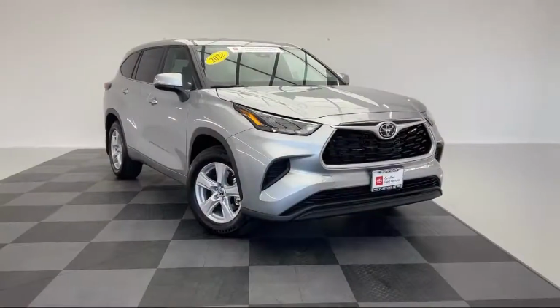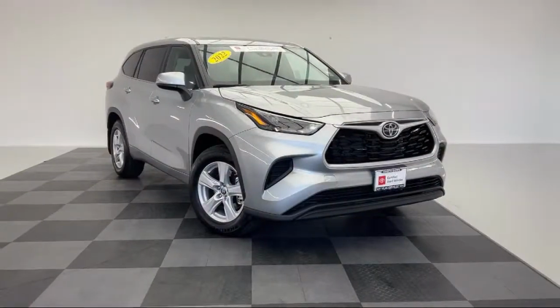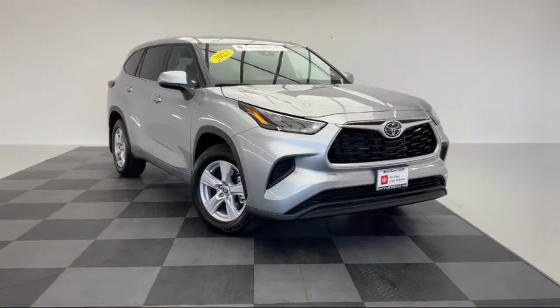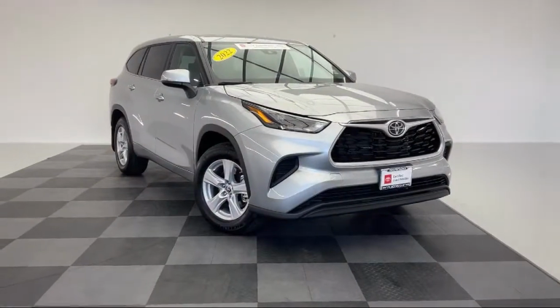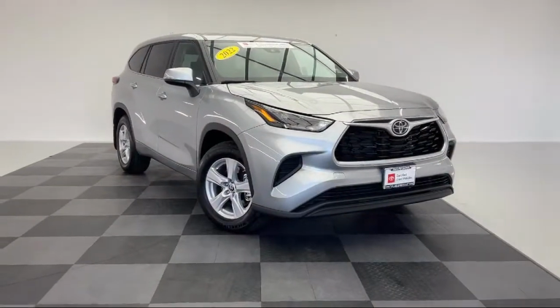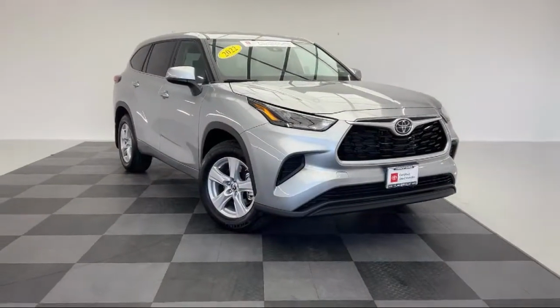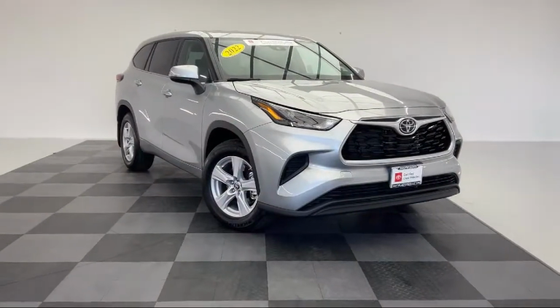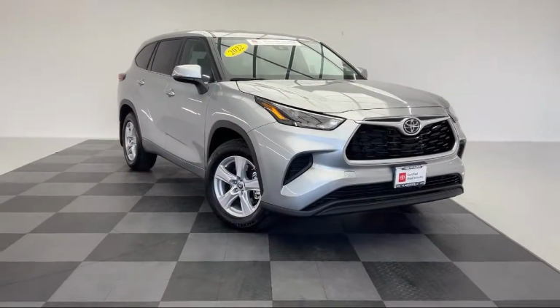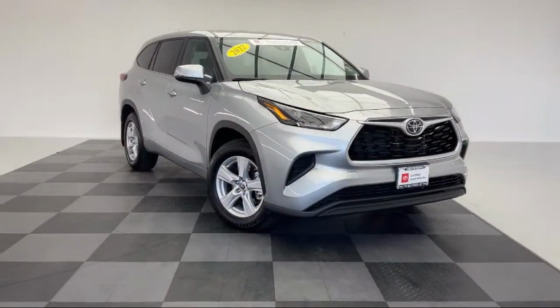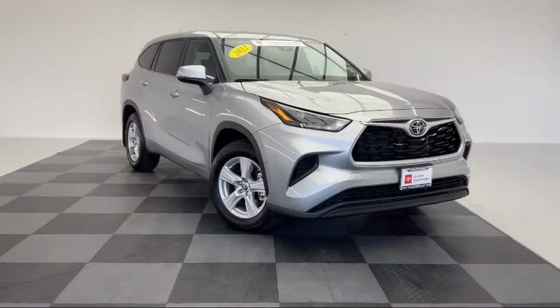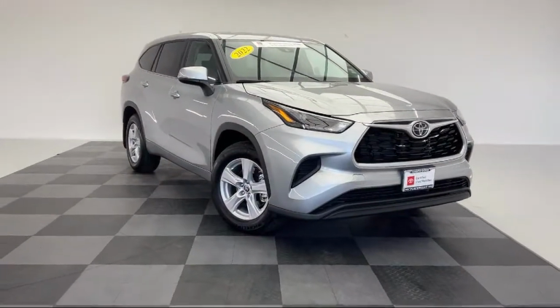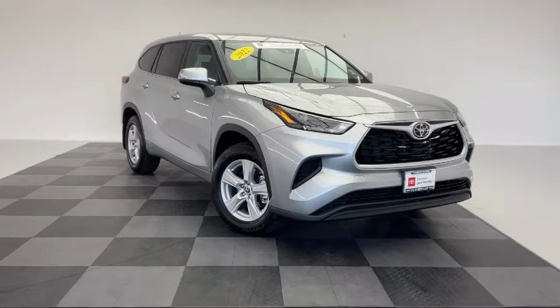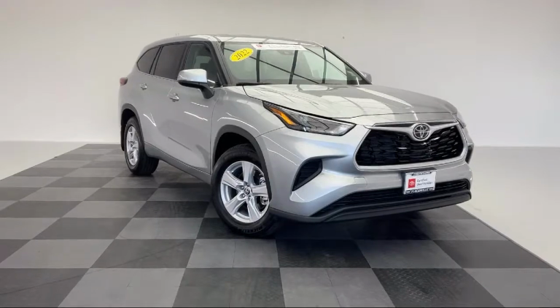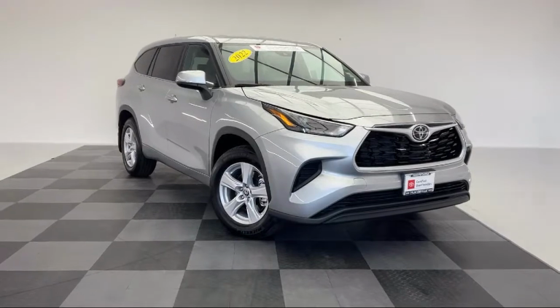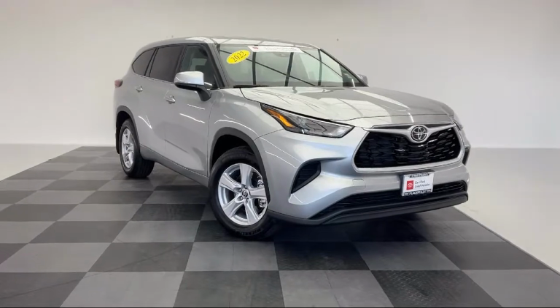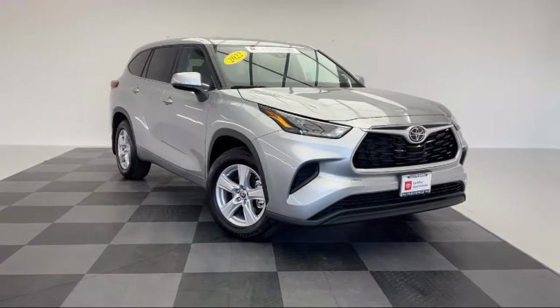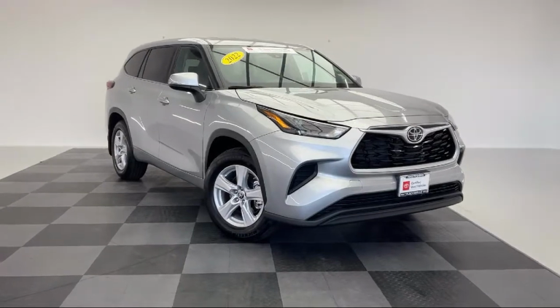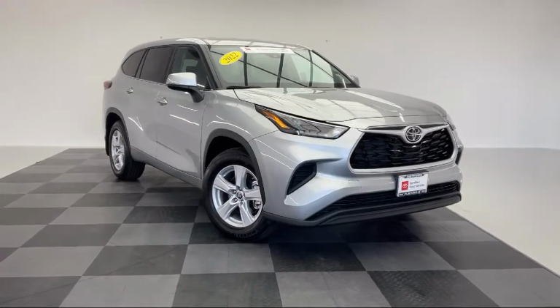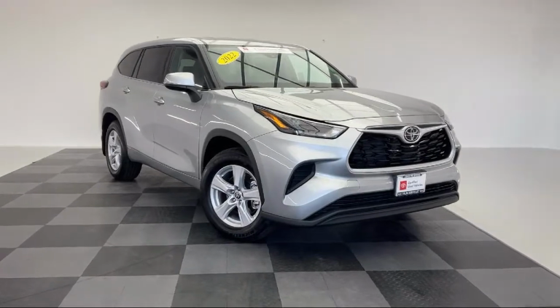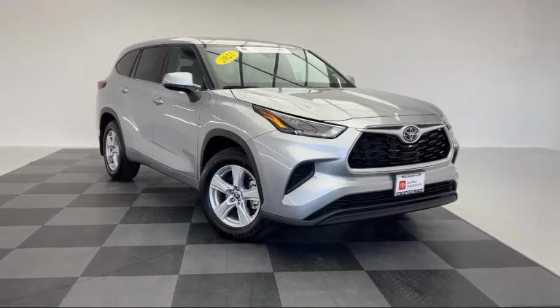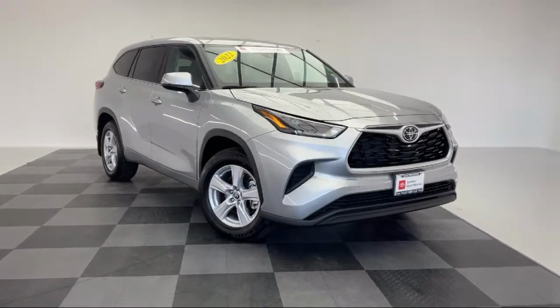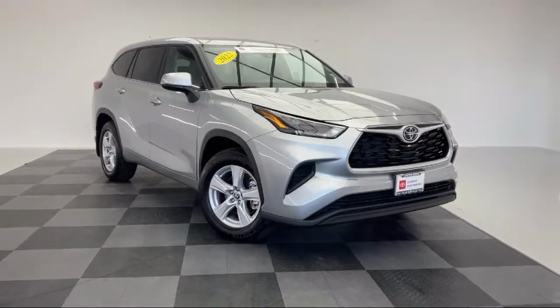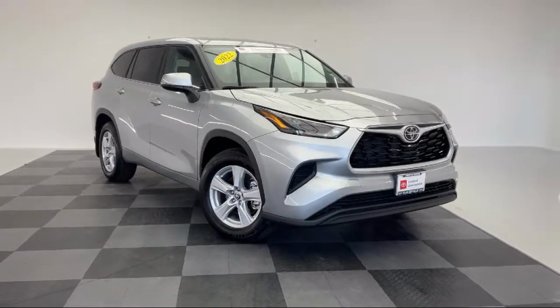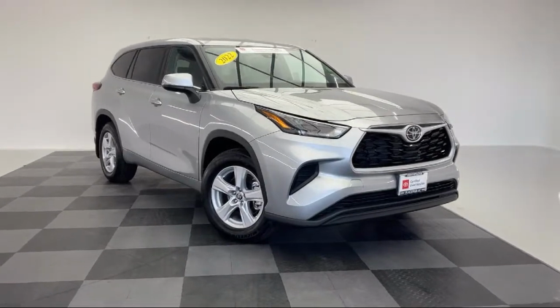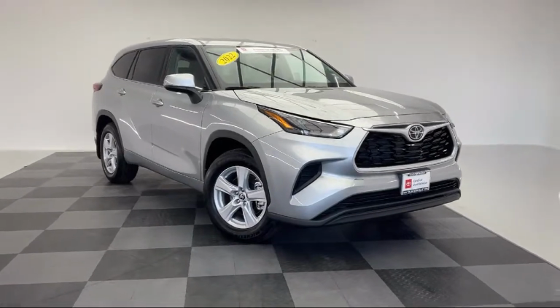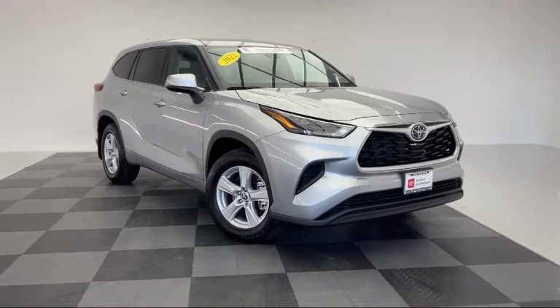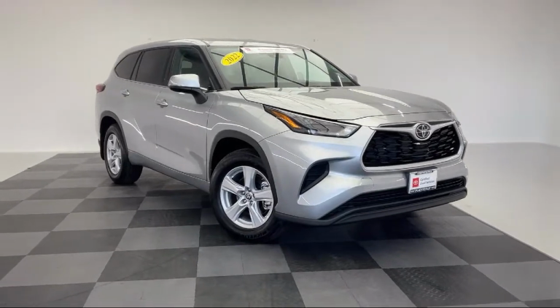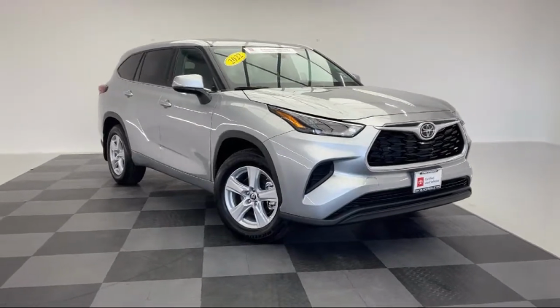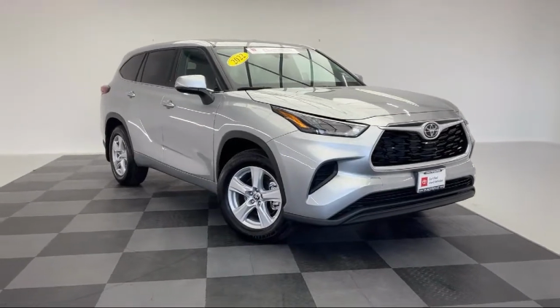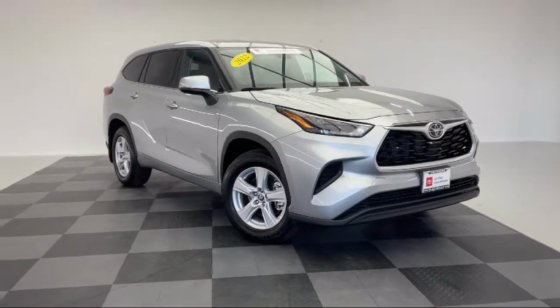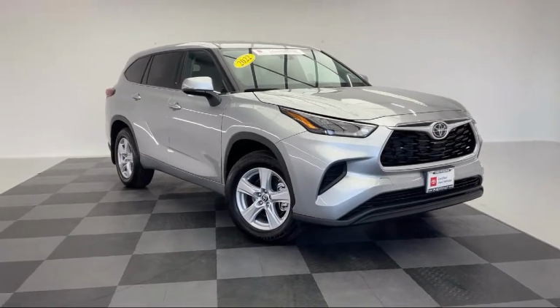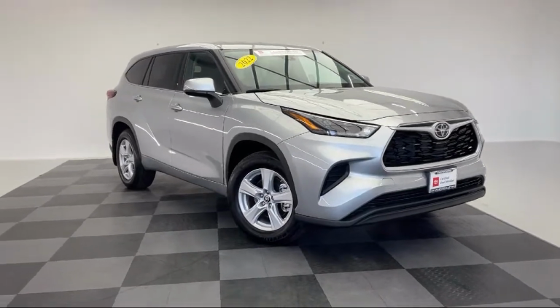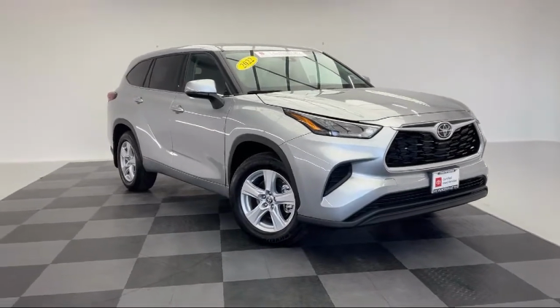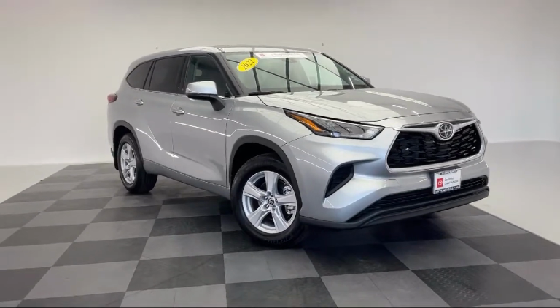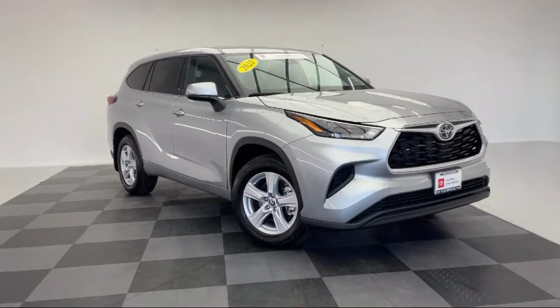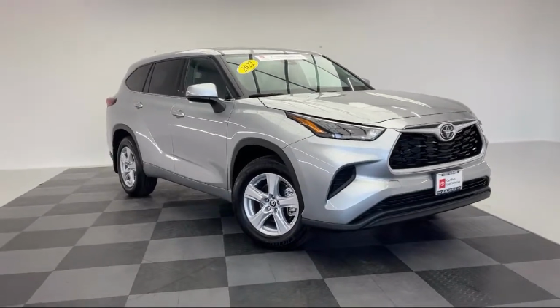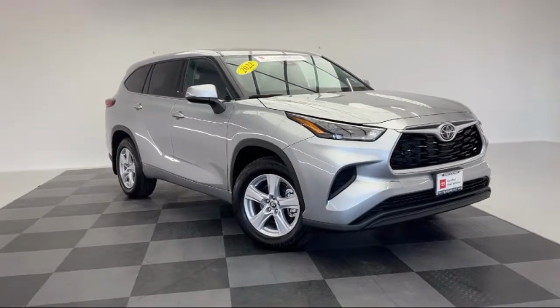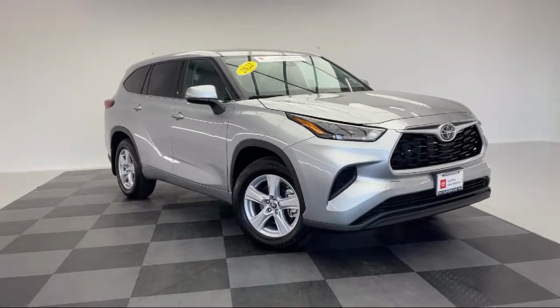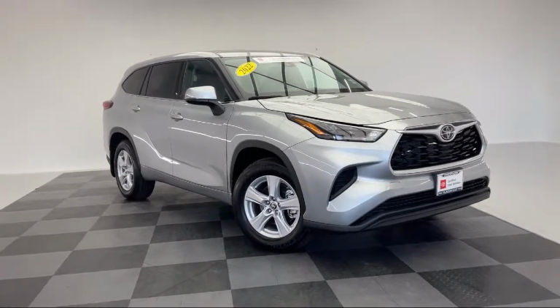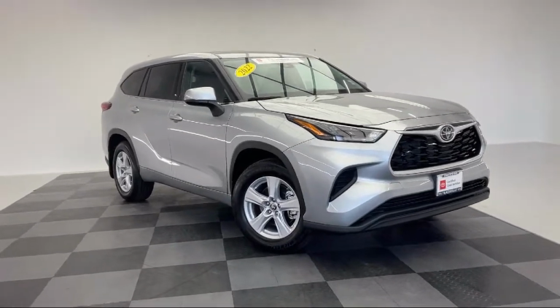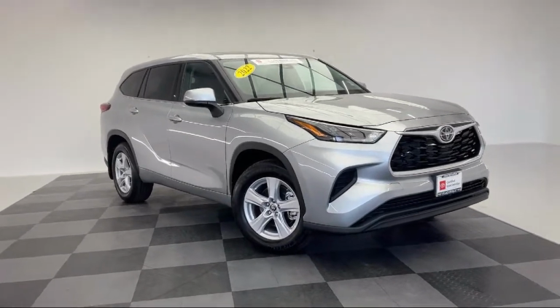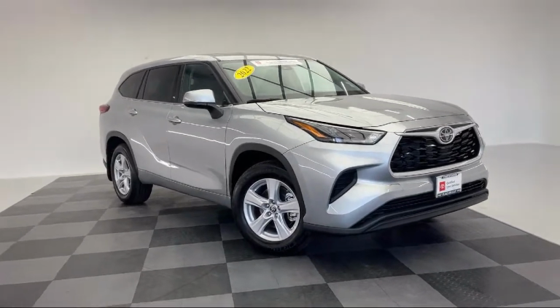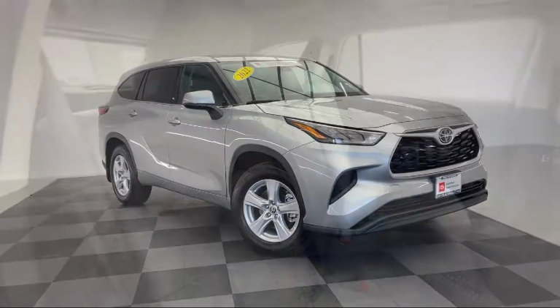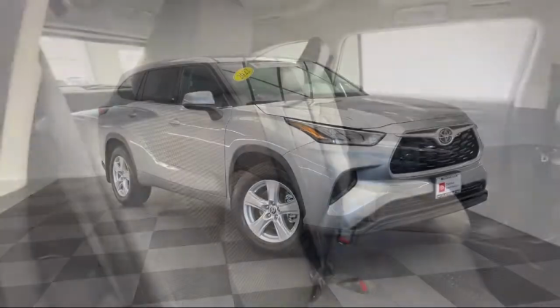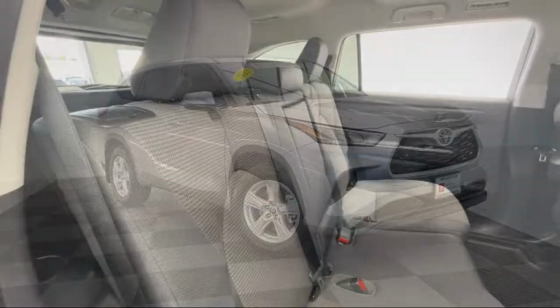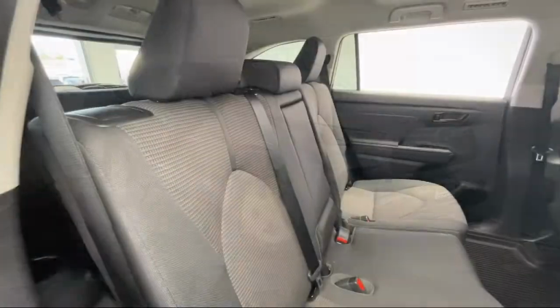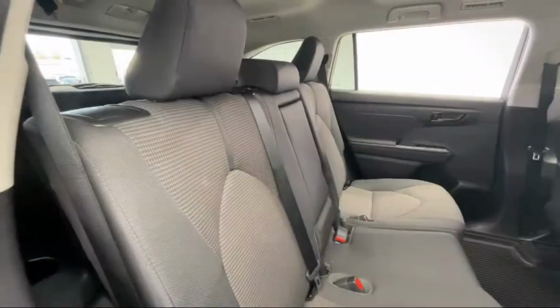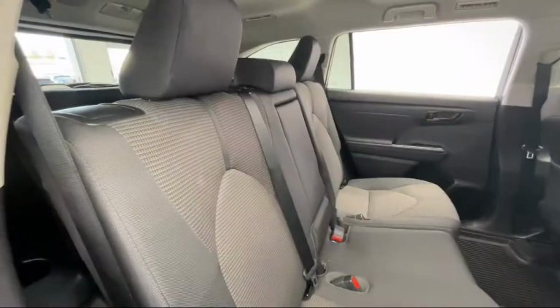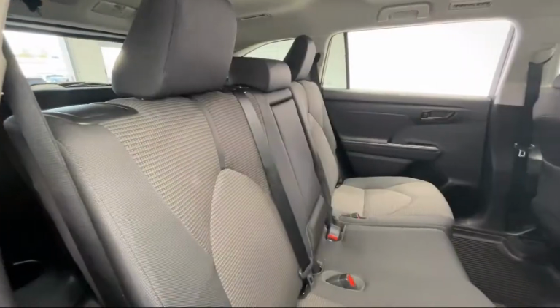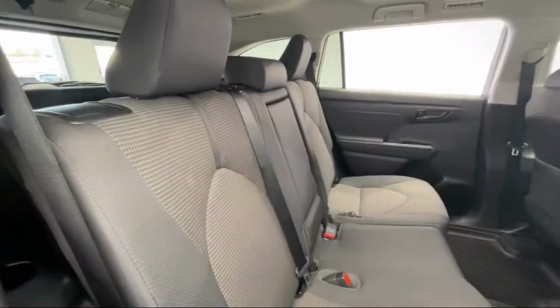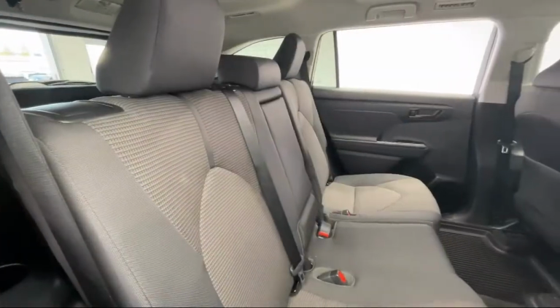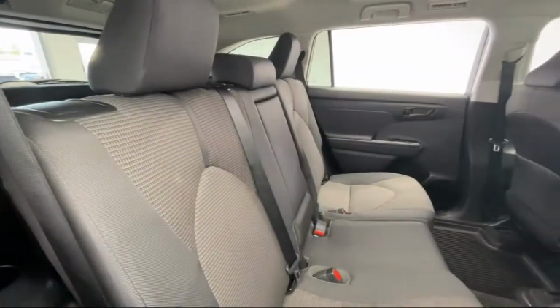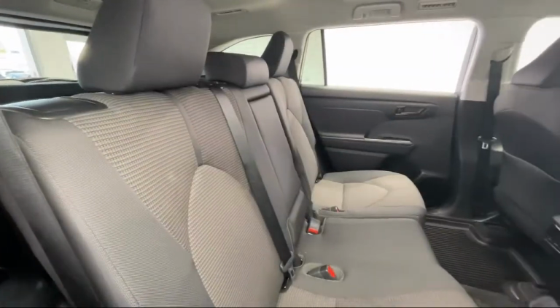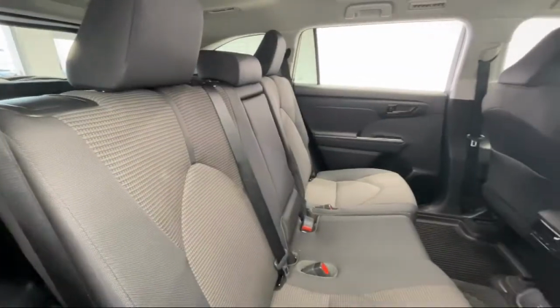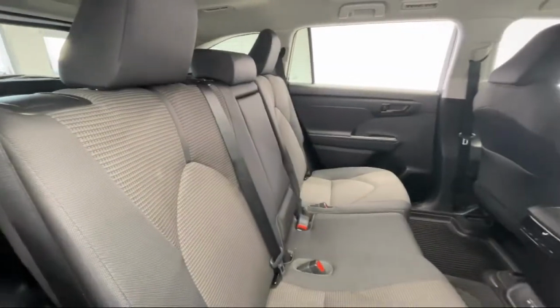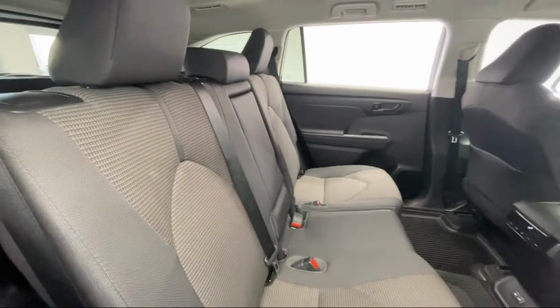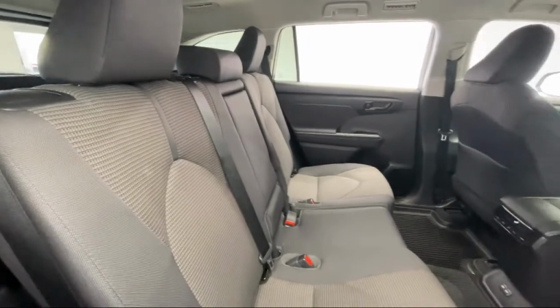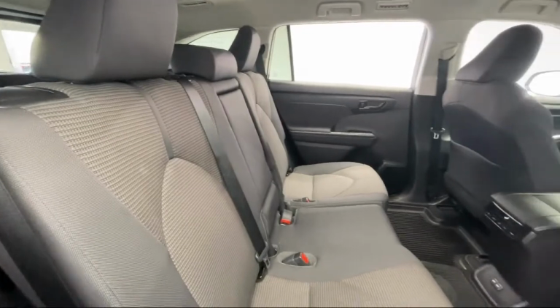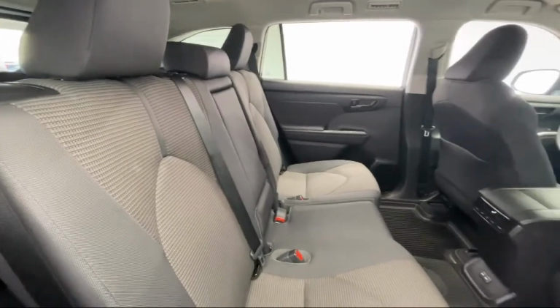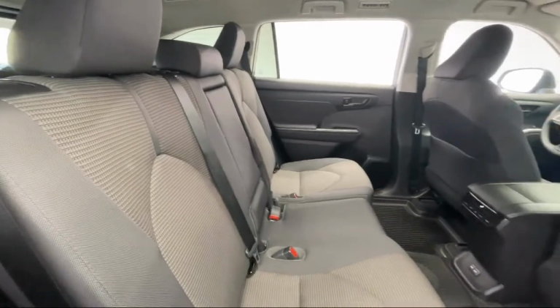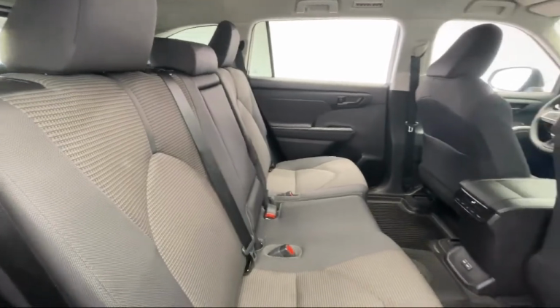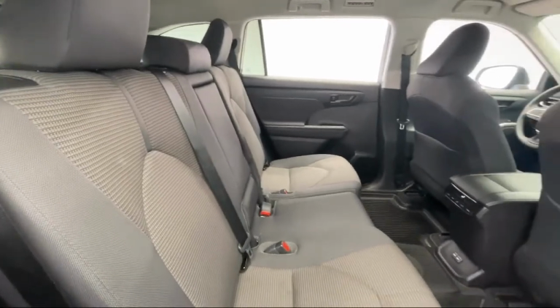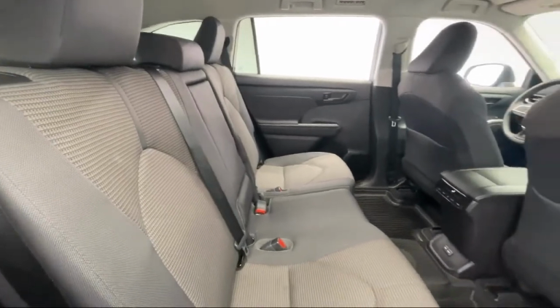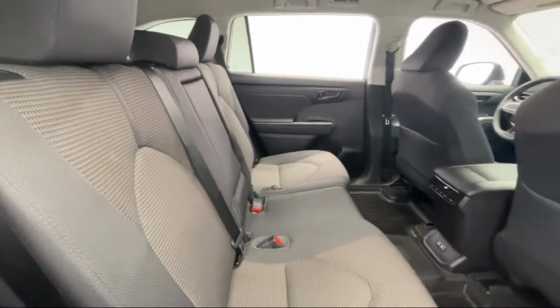It also features climate control, auto high beam headlamp control, heated door mirrors, and has less than 5,000 miles on the odometer.